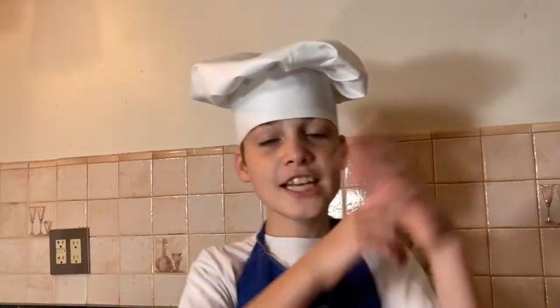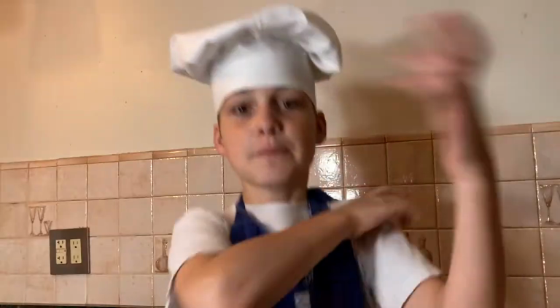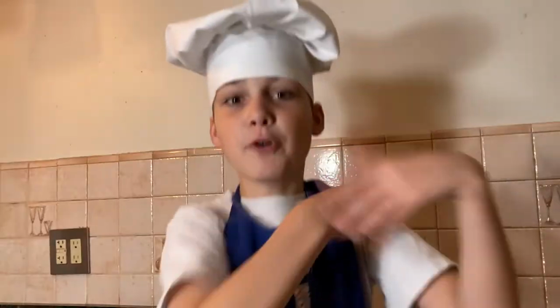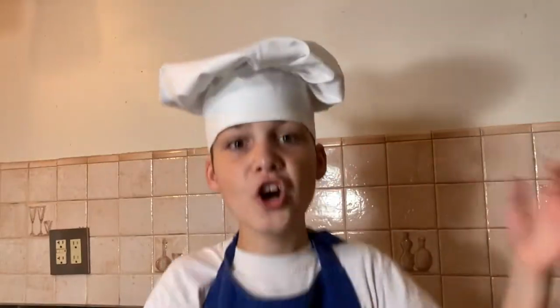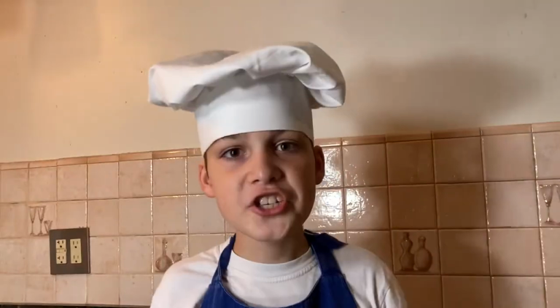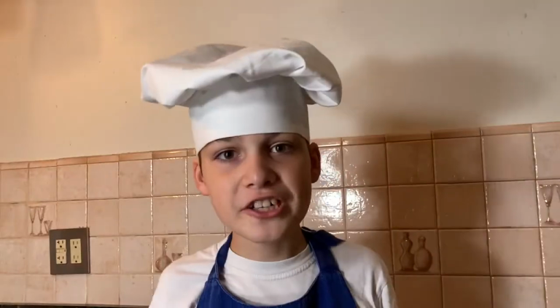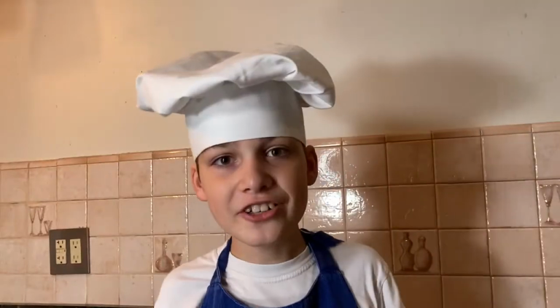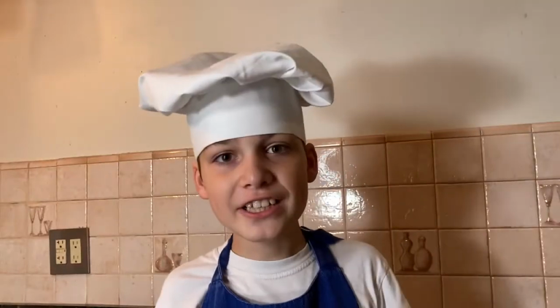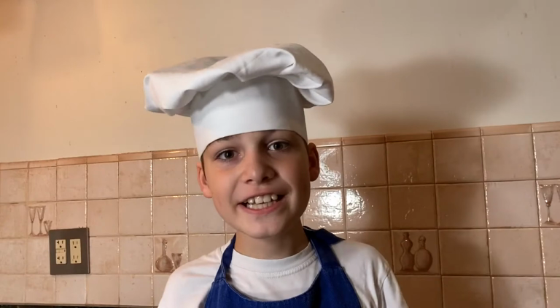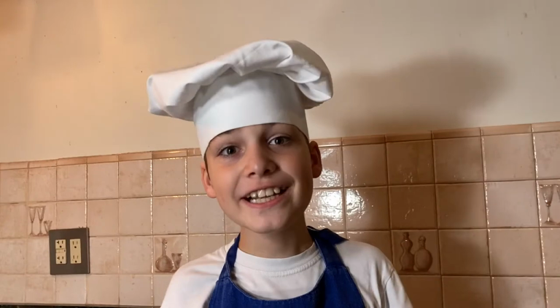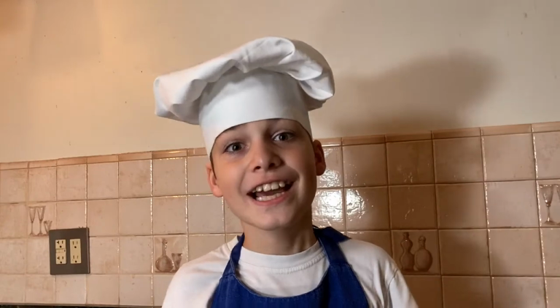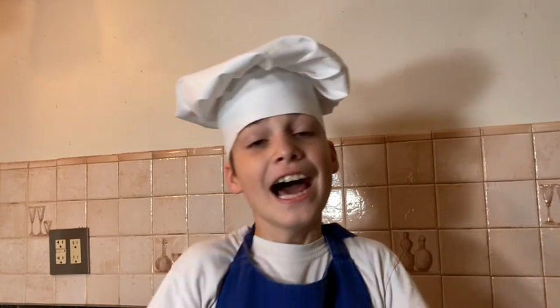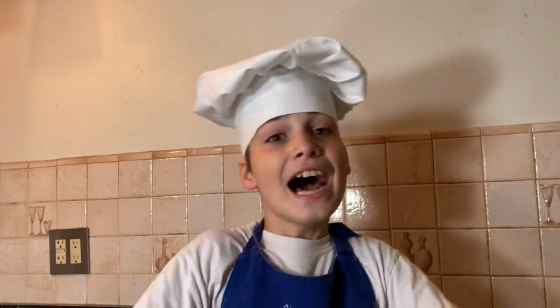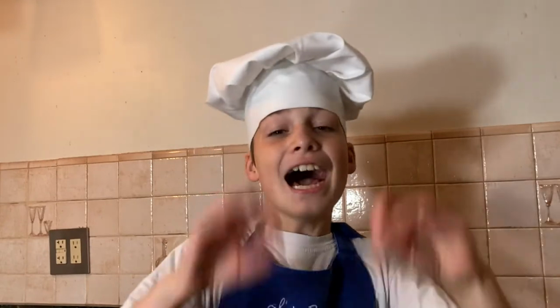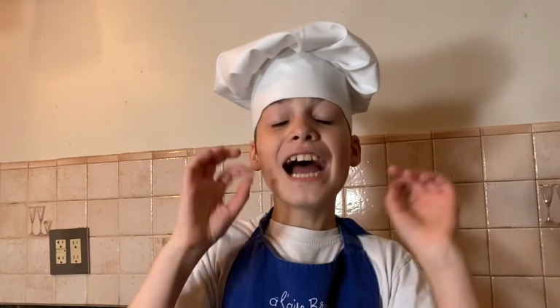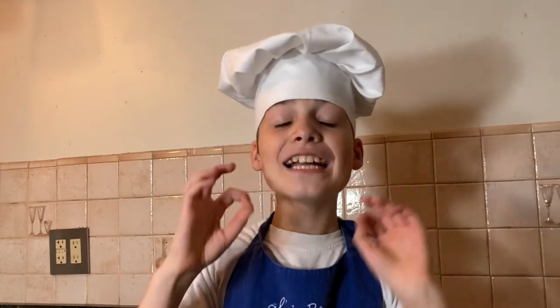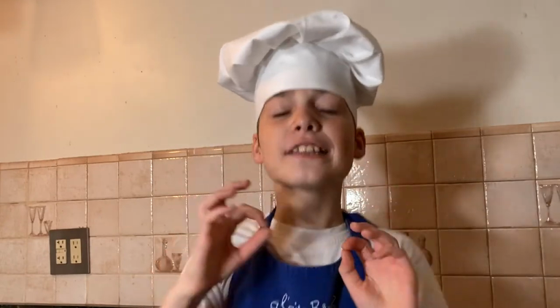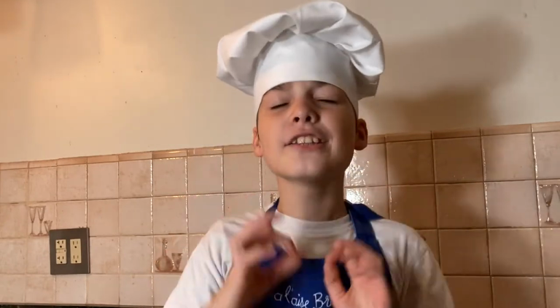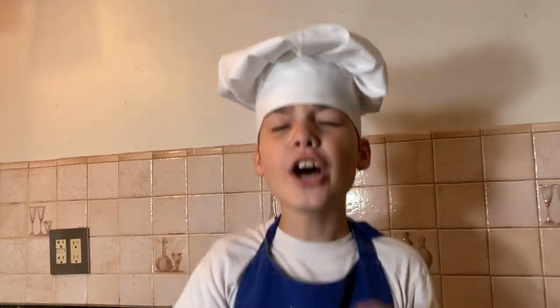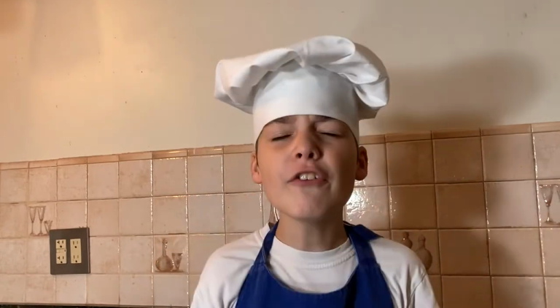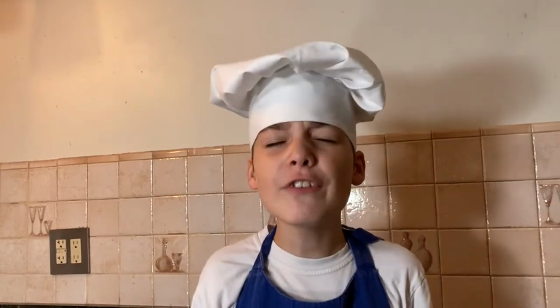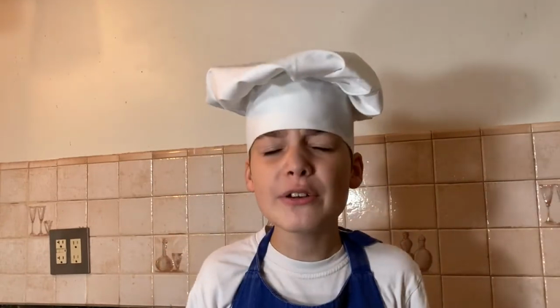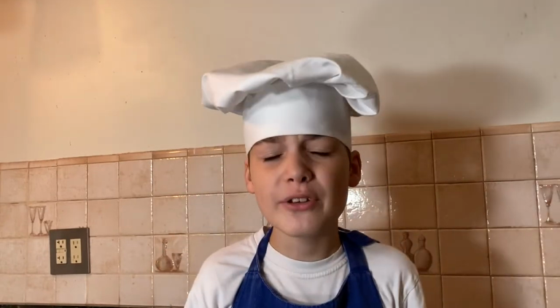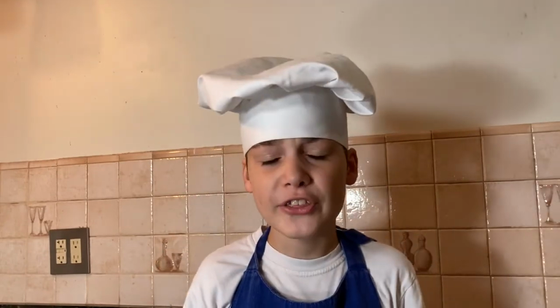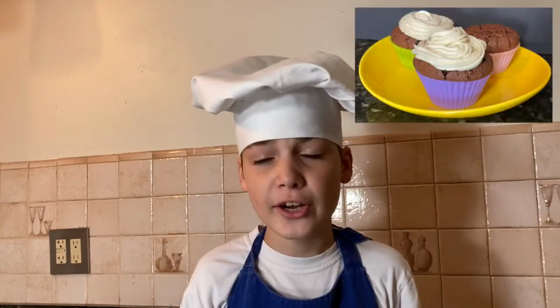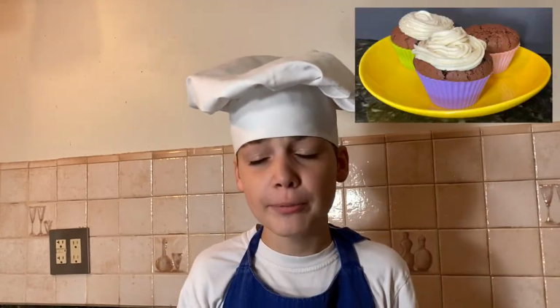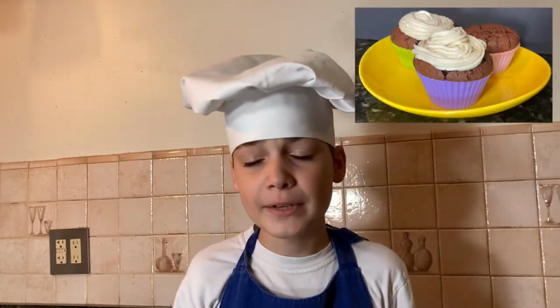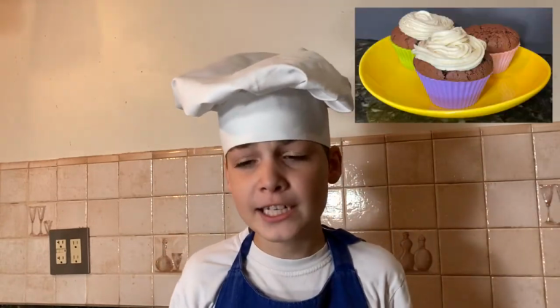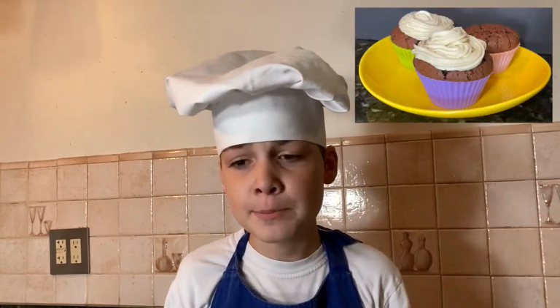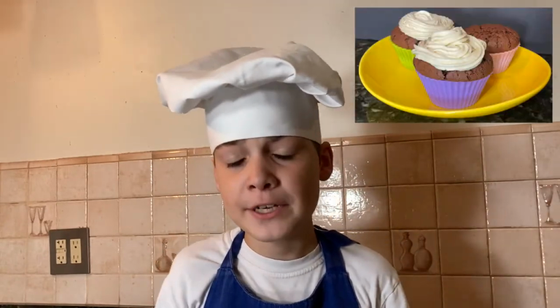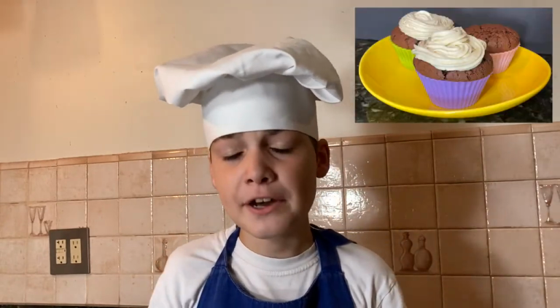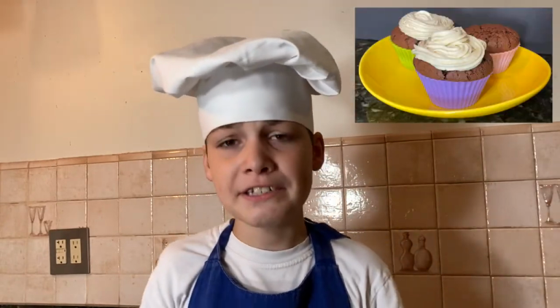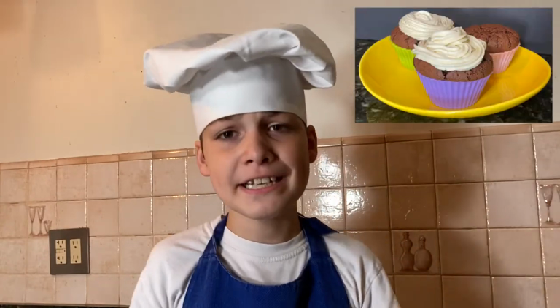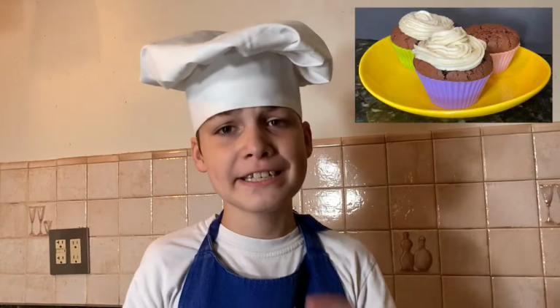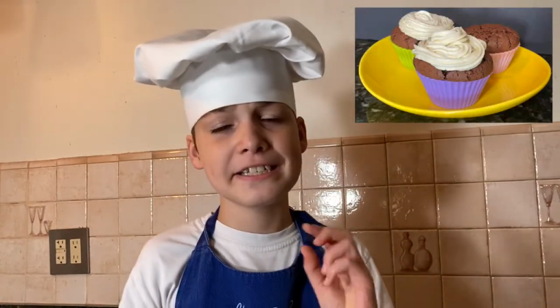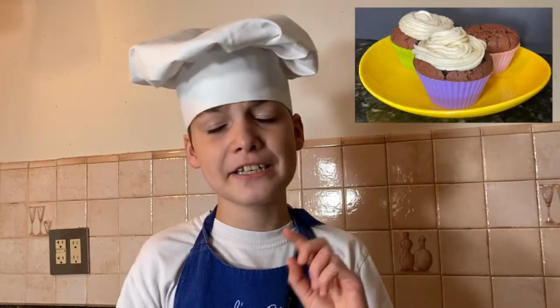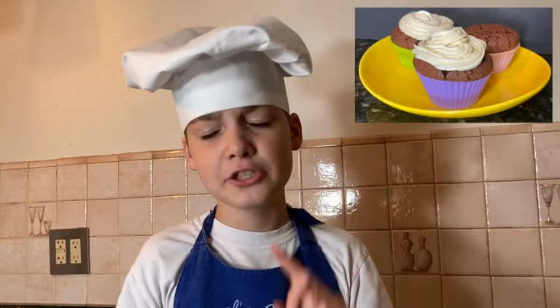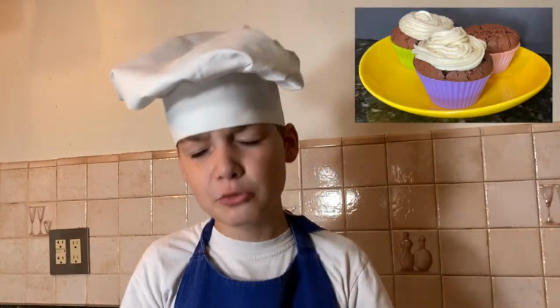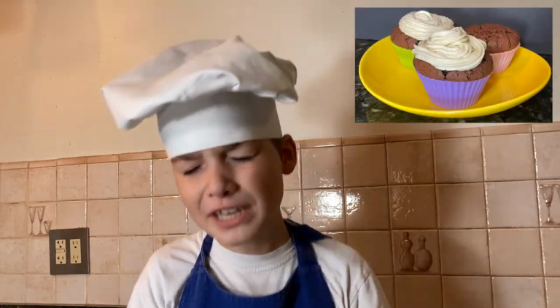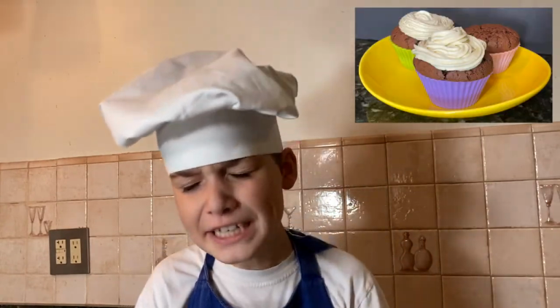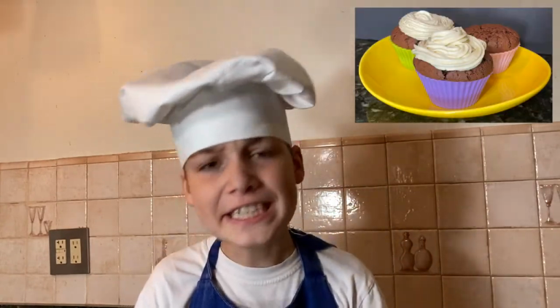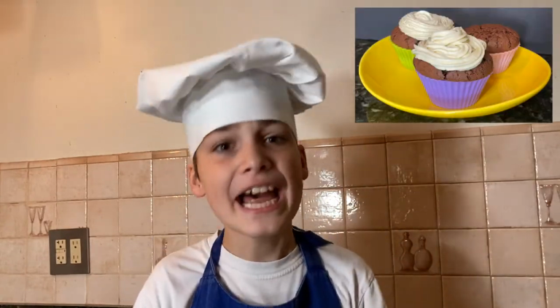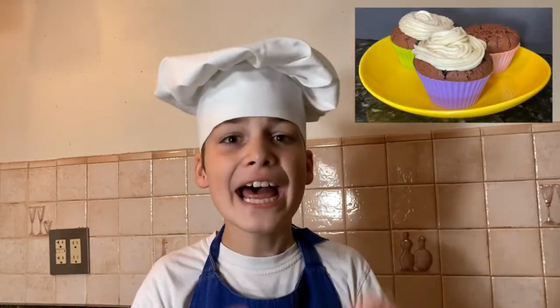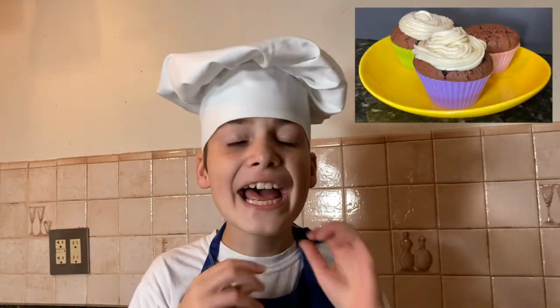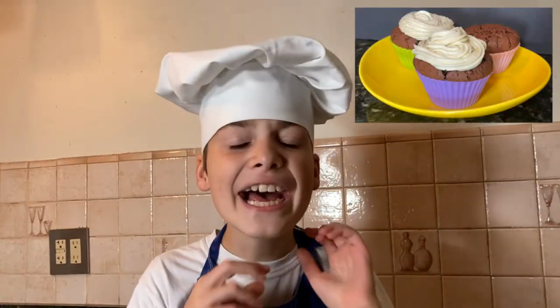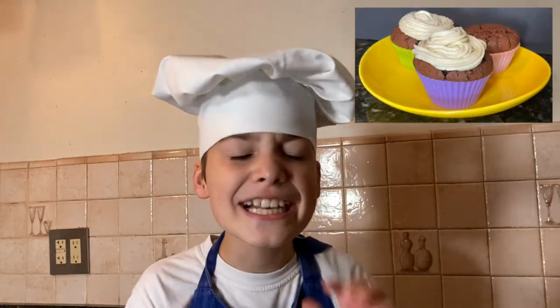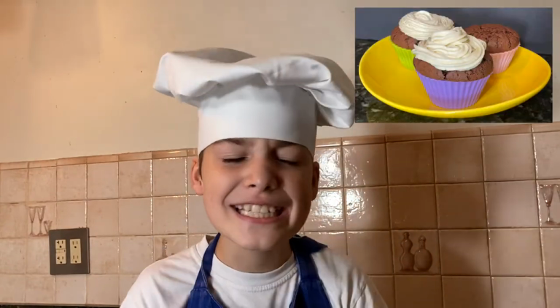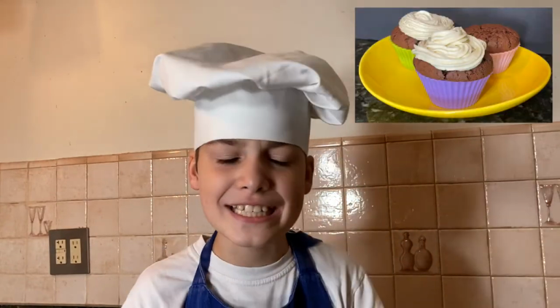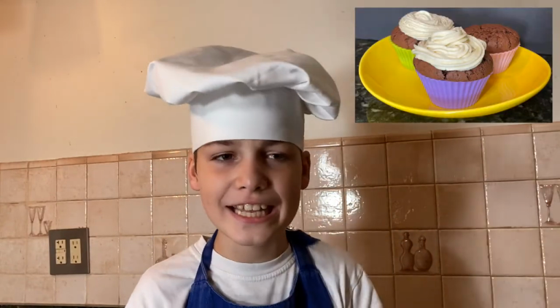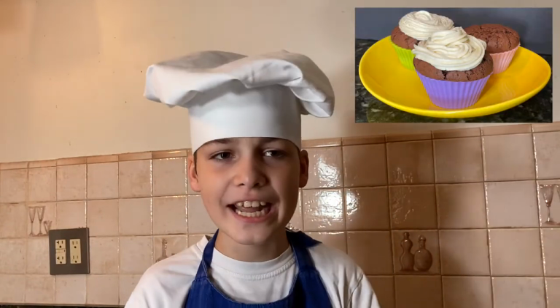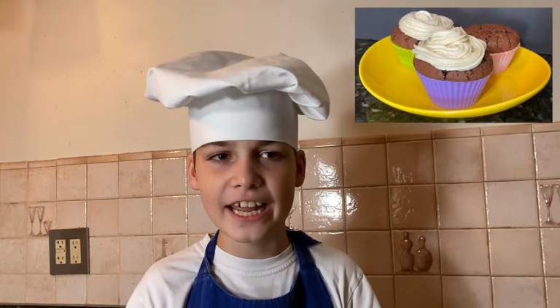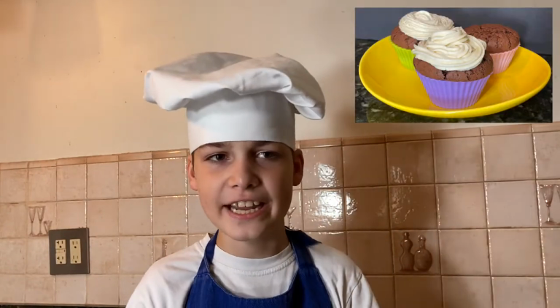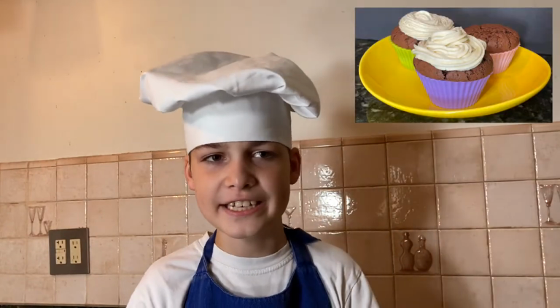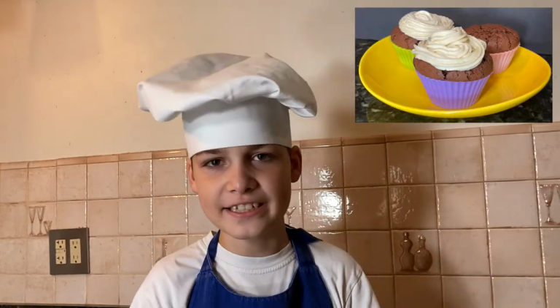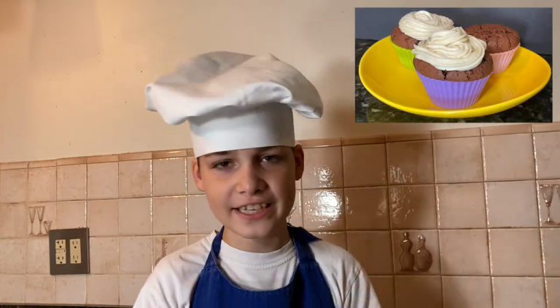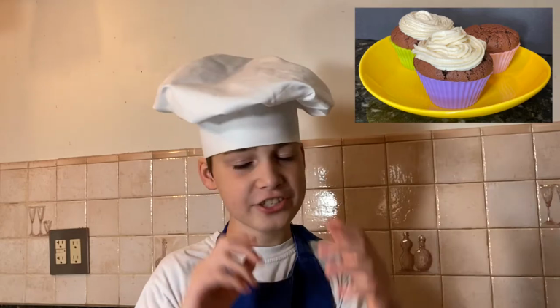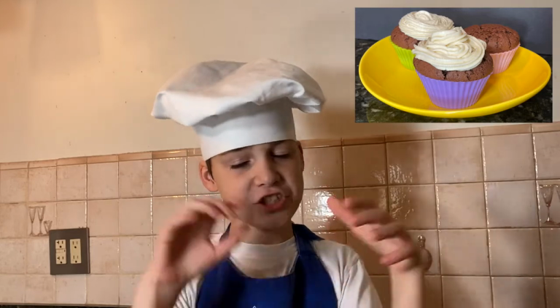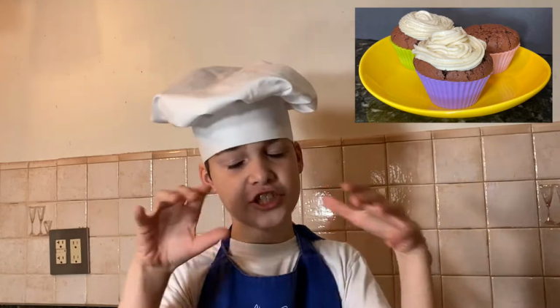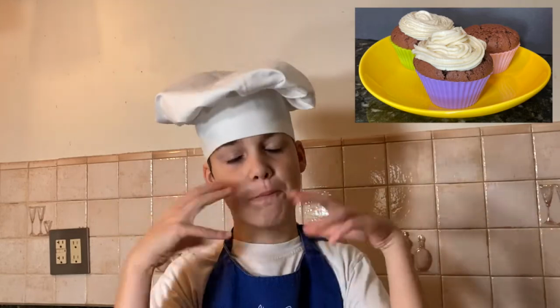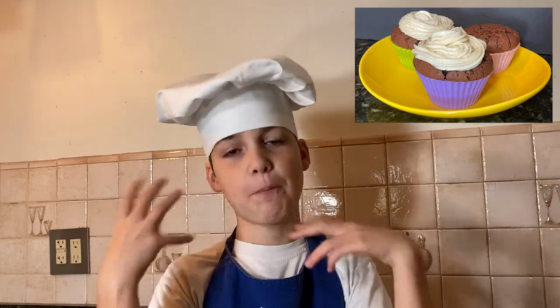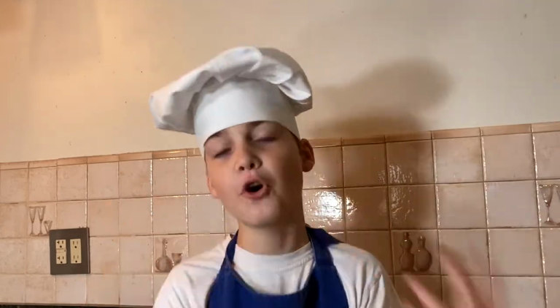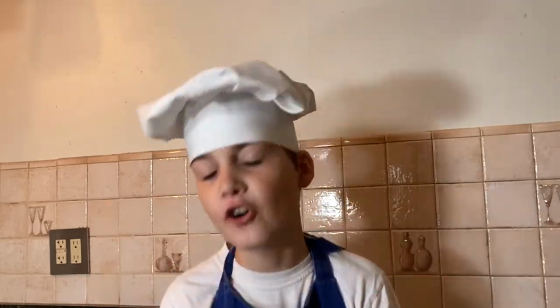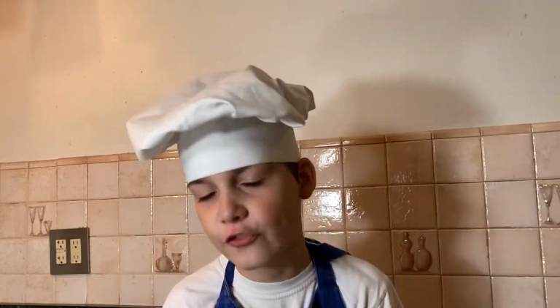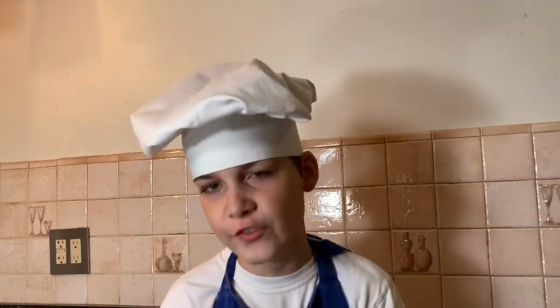Personally I love it with cupcakes because it's sweet and light and that's just perfect.